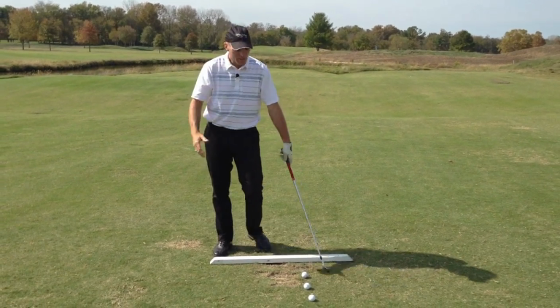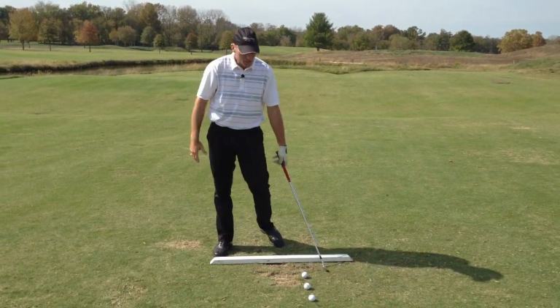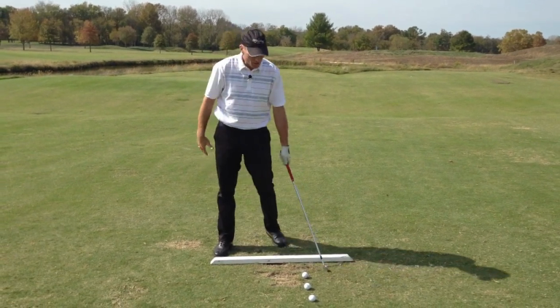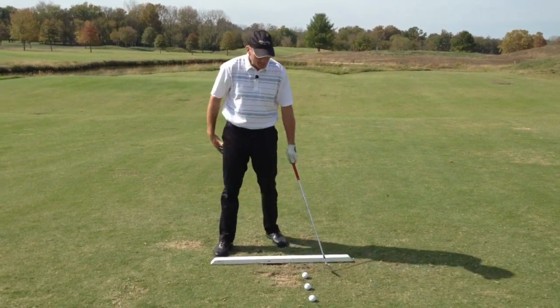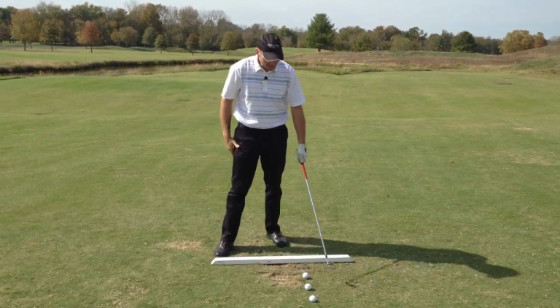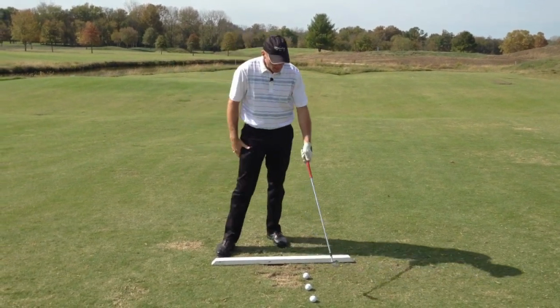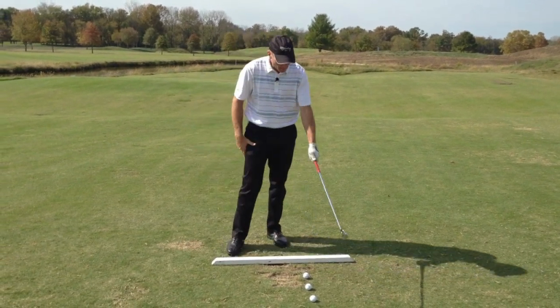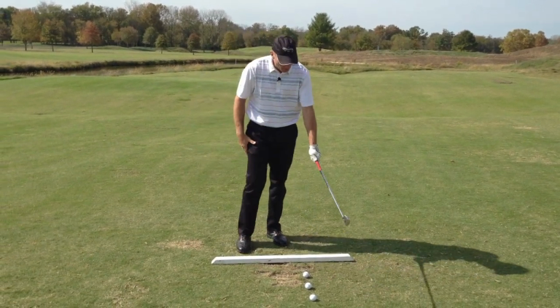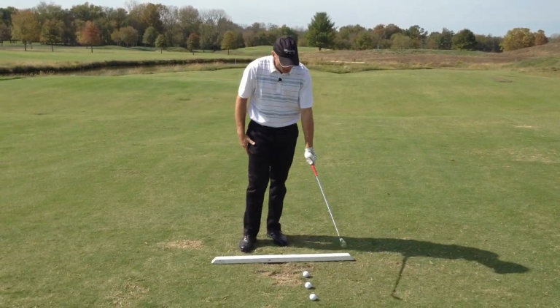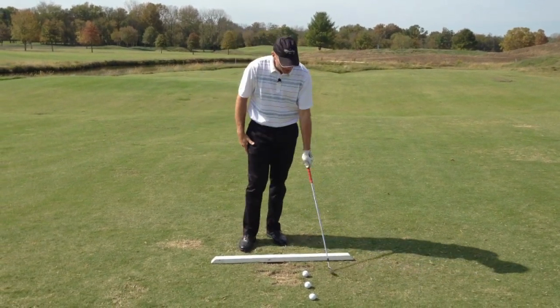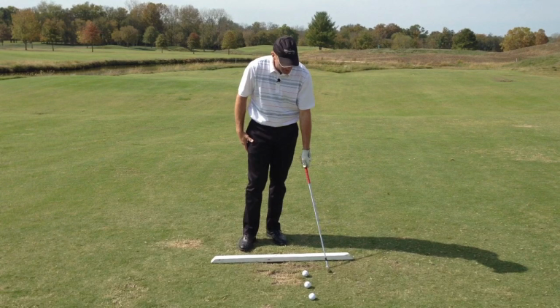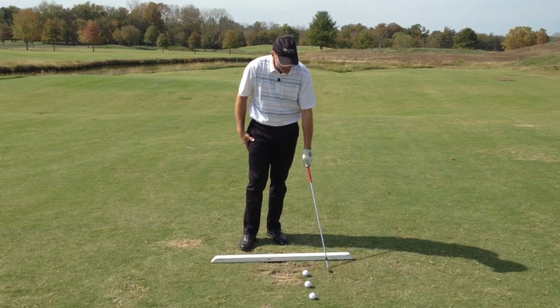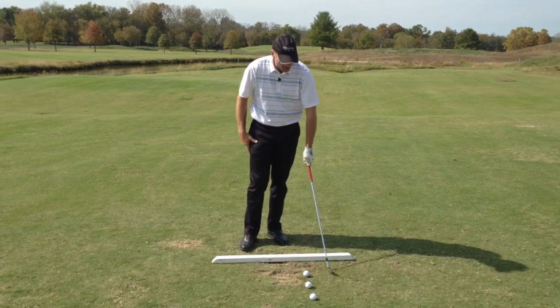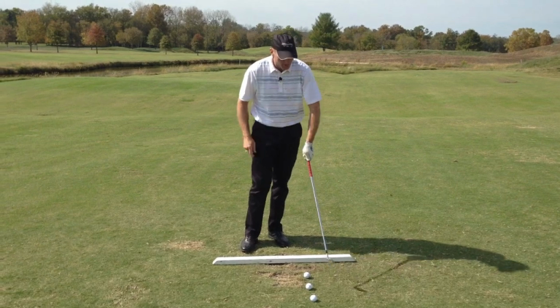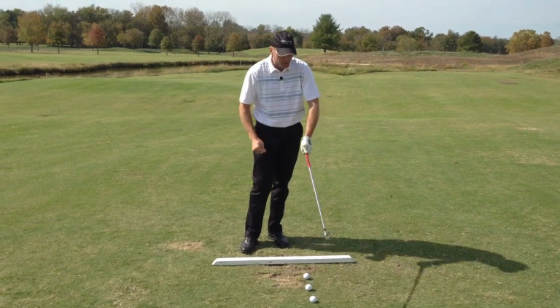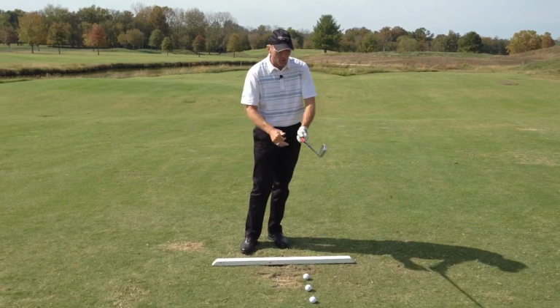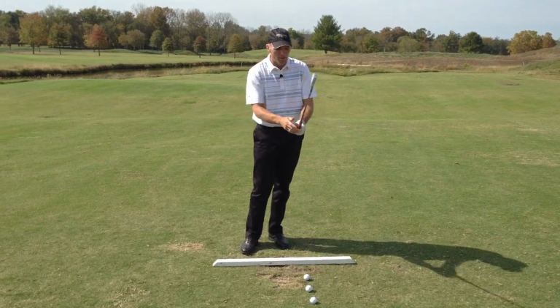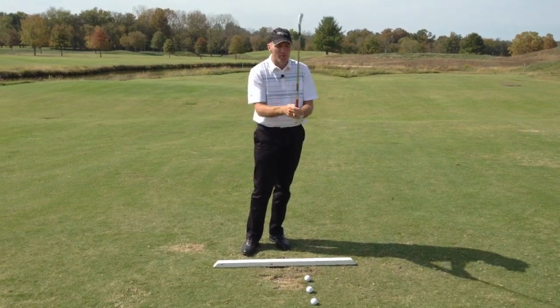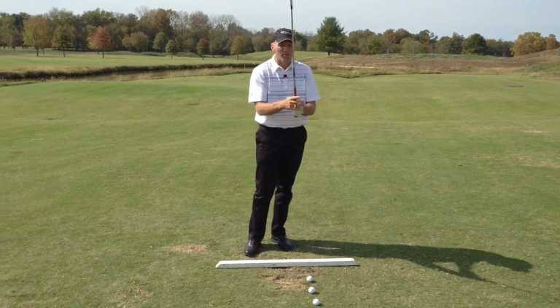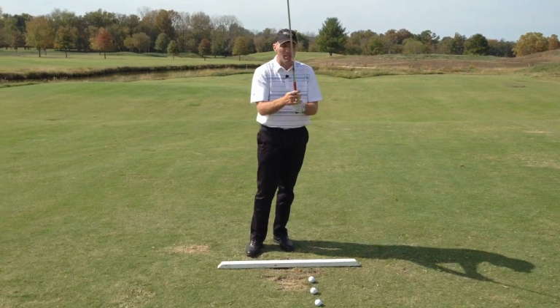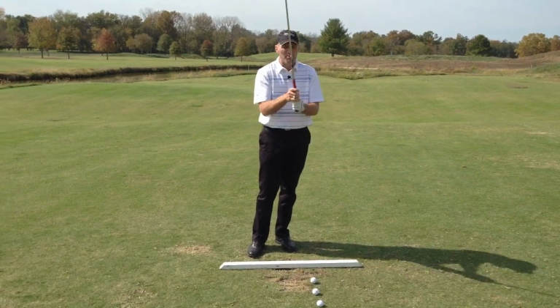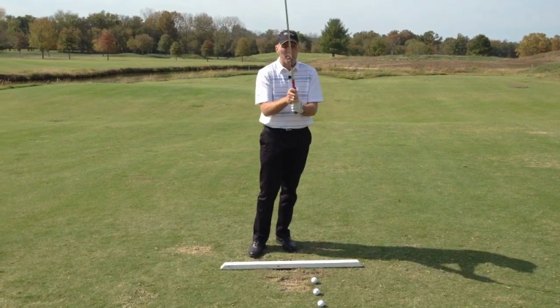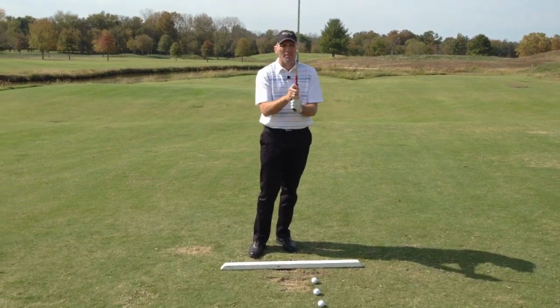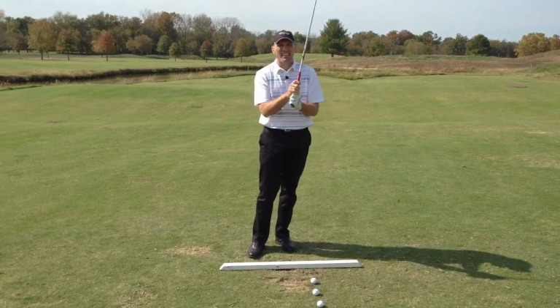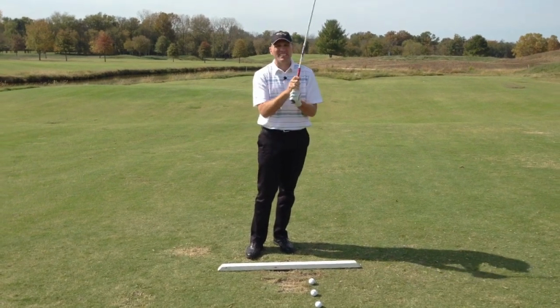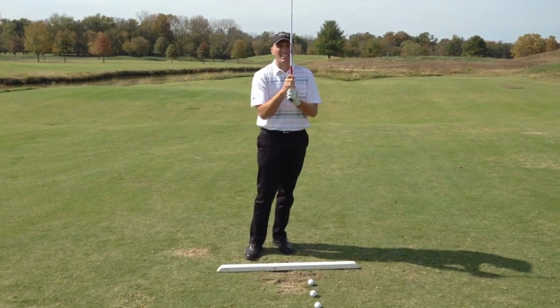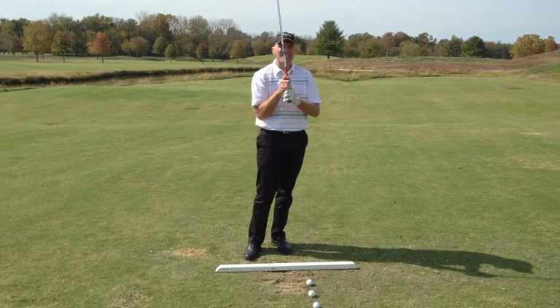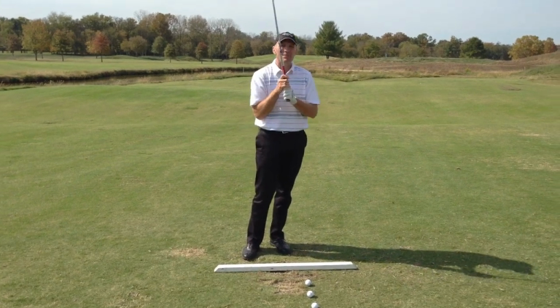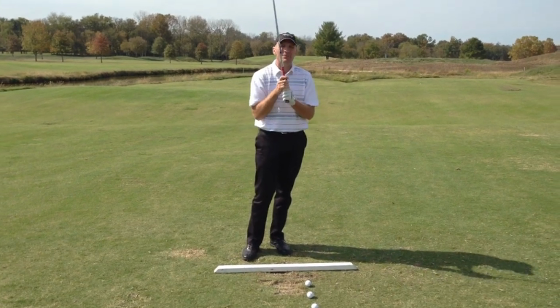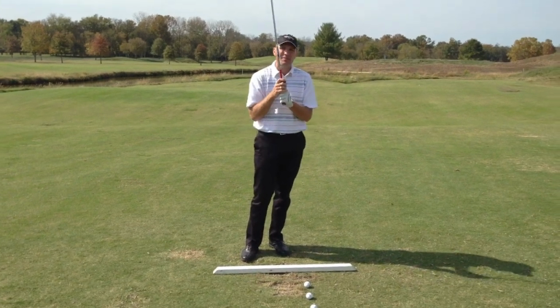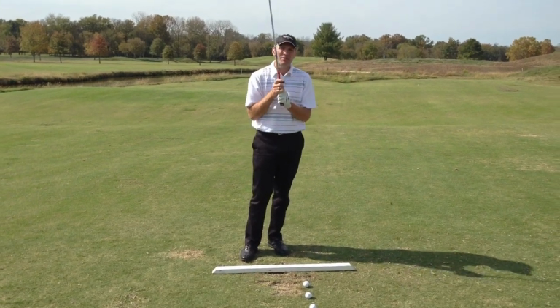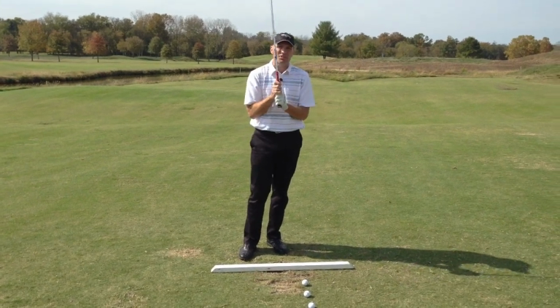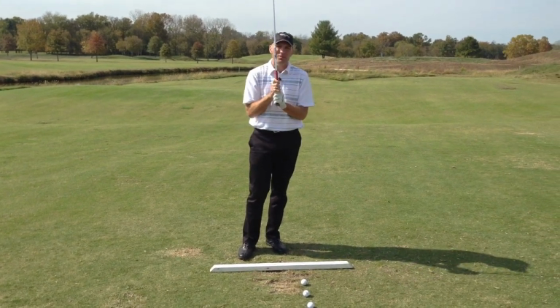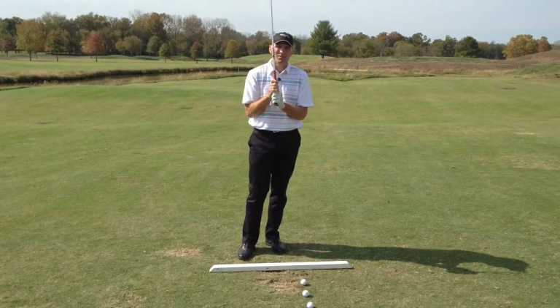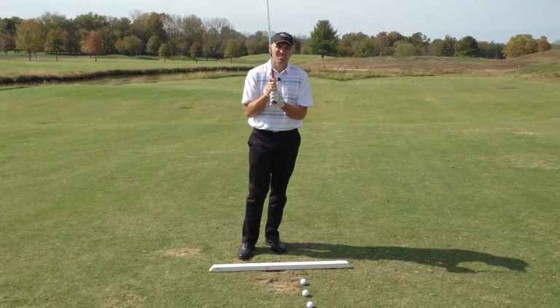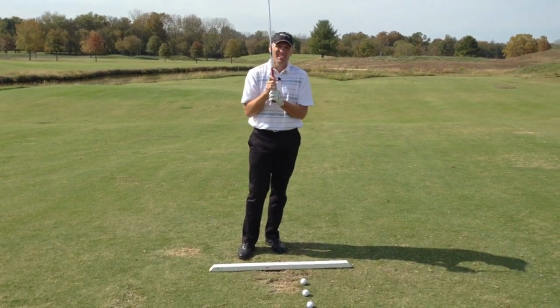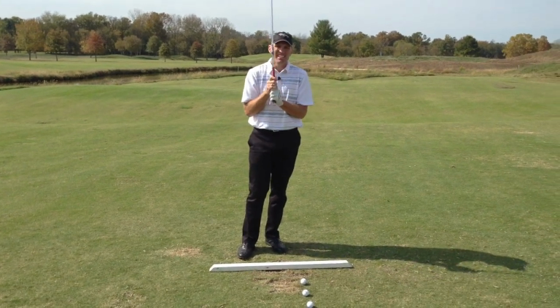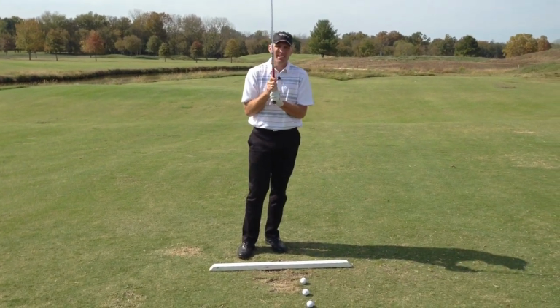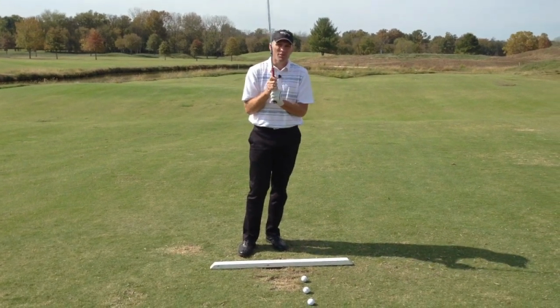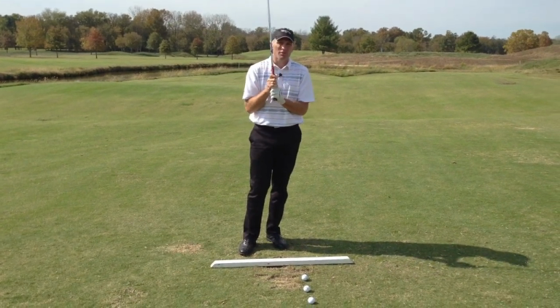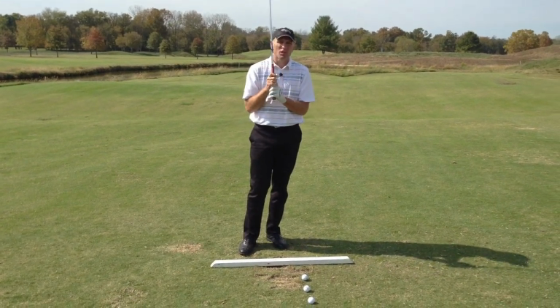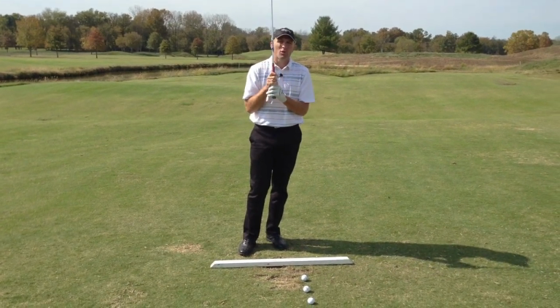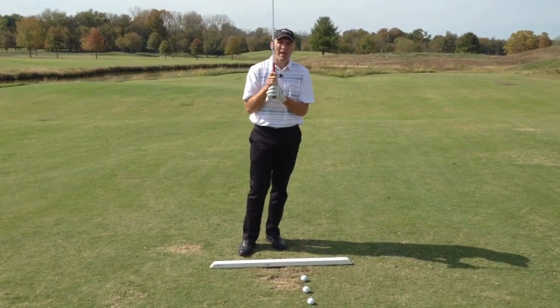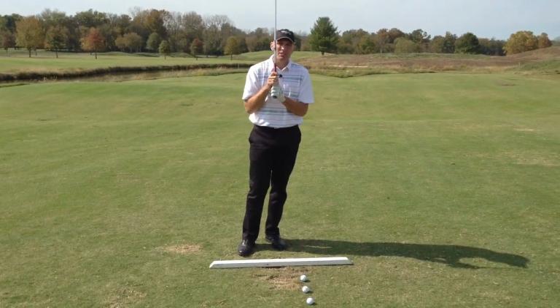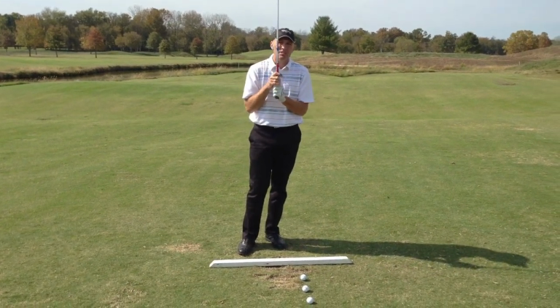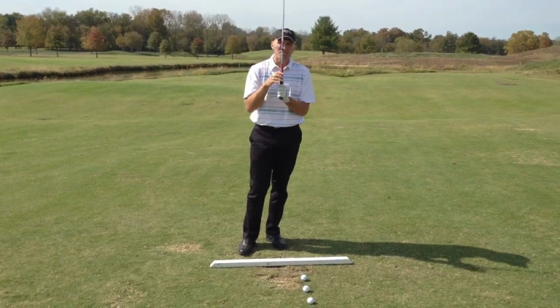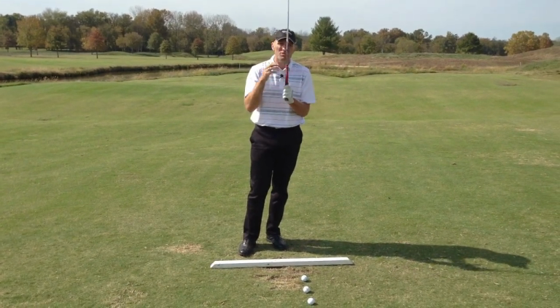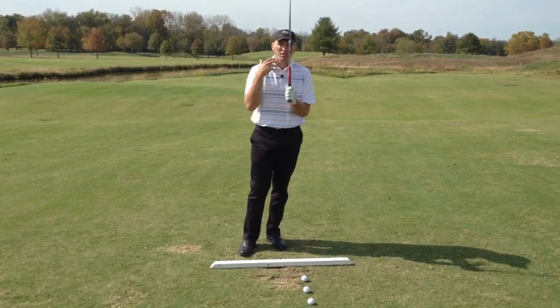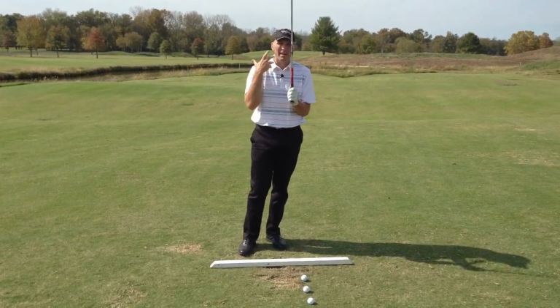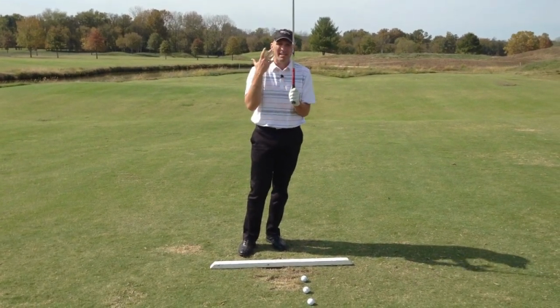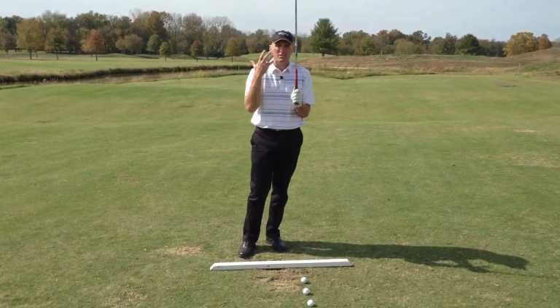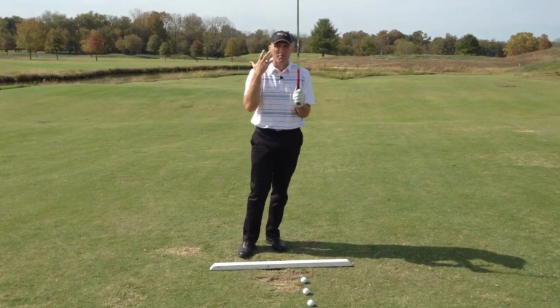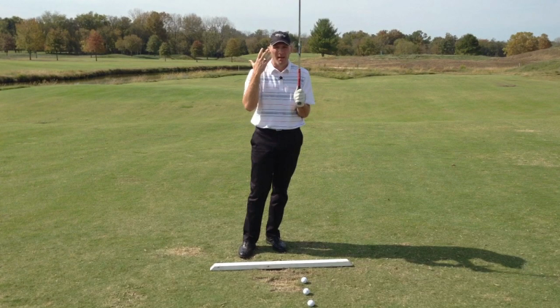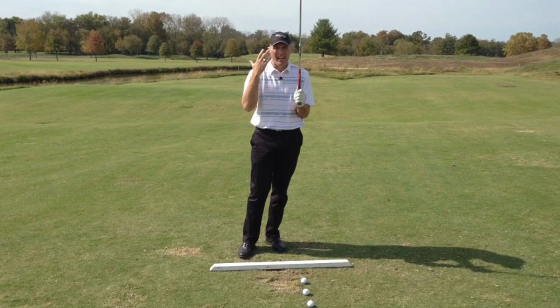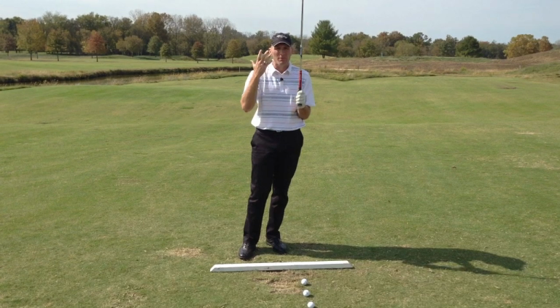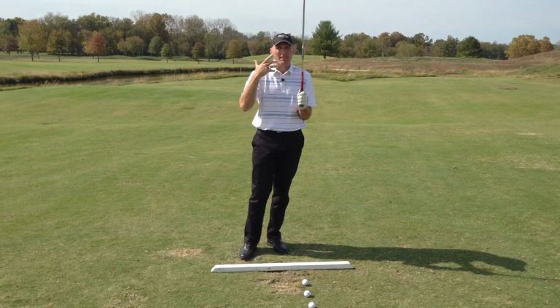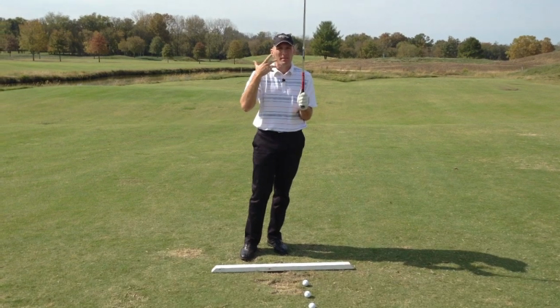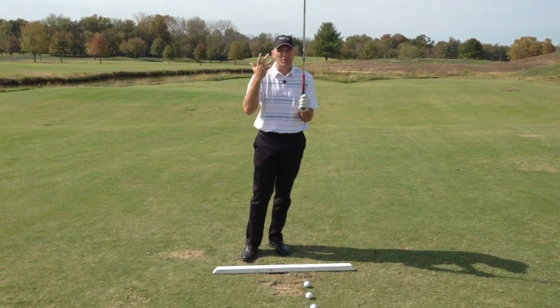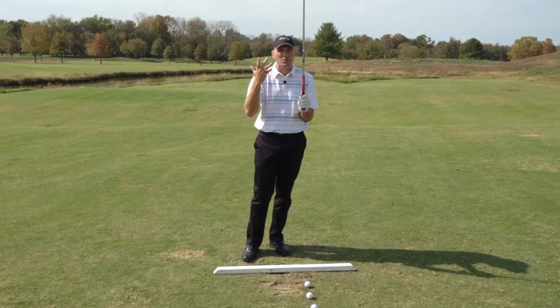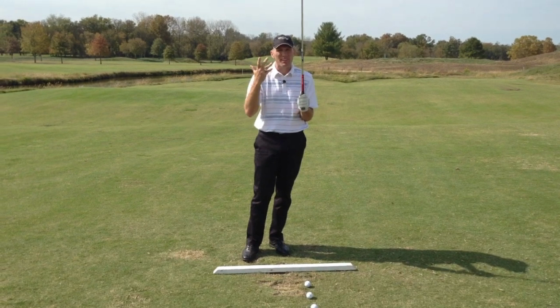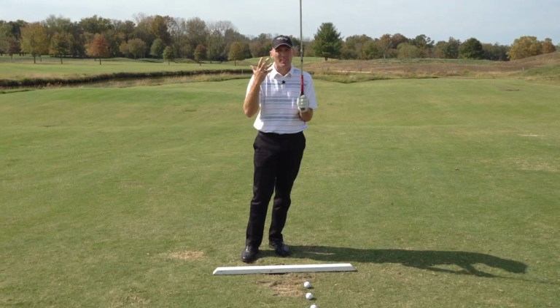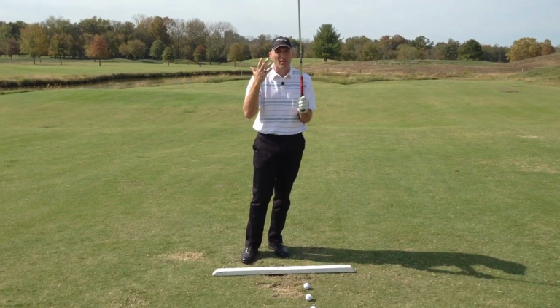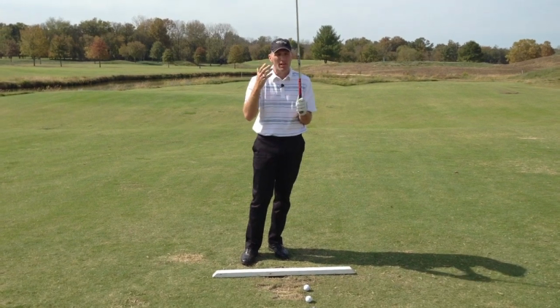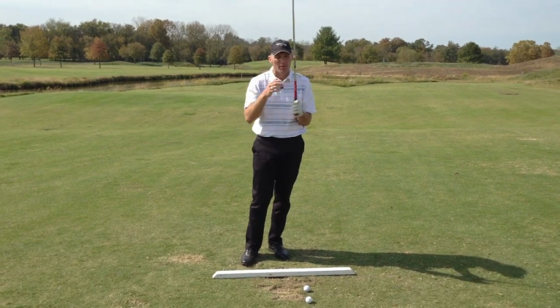So I got a couple of balls down here. I'm just going to run through a couple of things that I see with different students and sort of corrections that you can make in your mind with imagery that'll help.